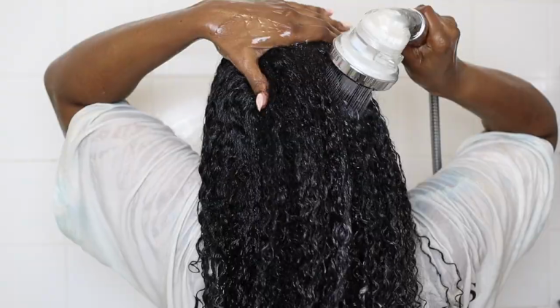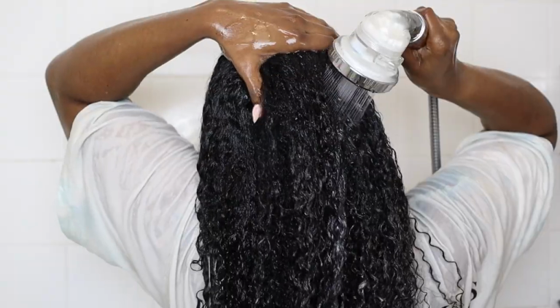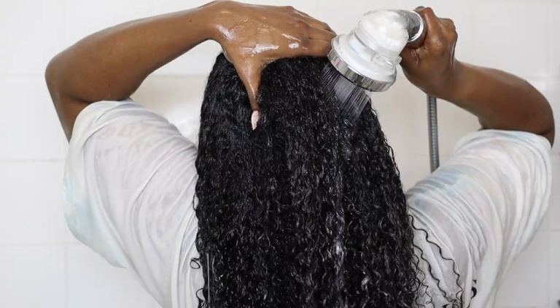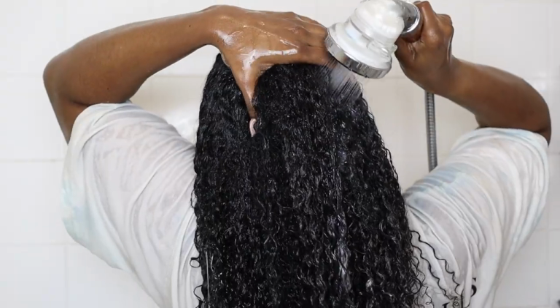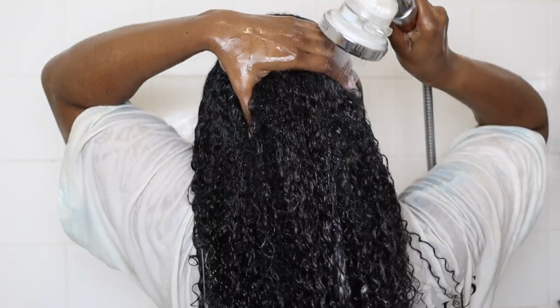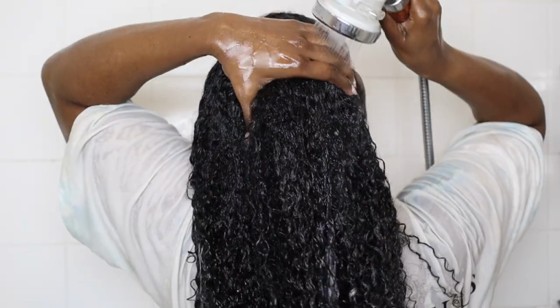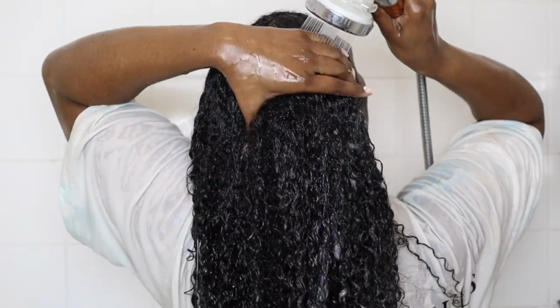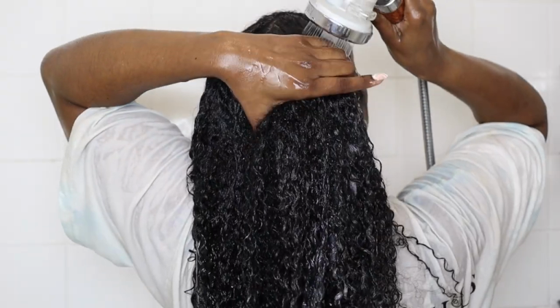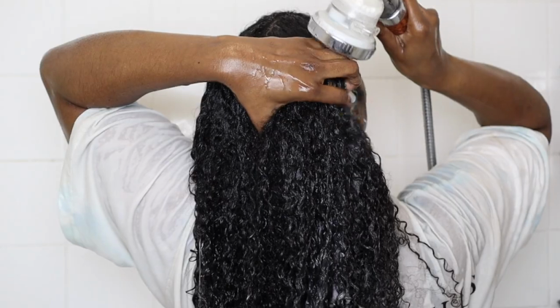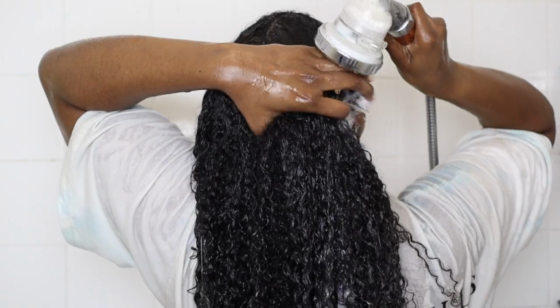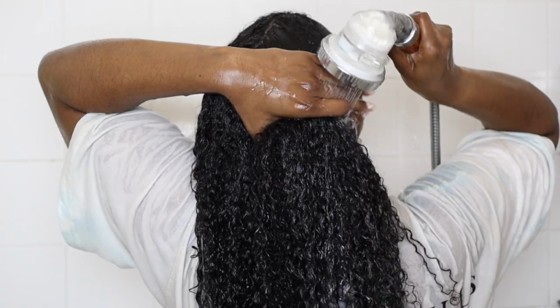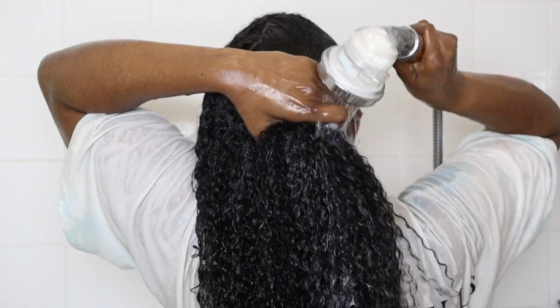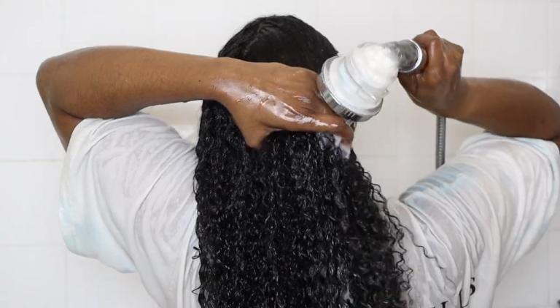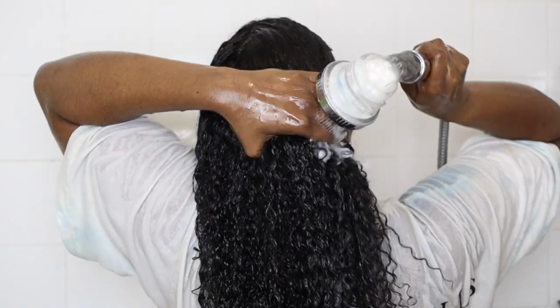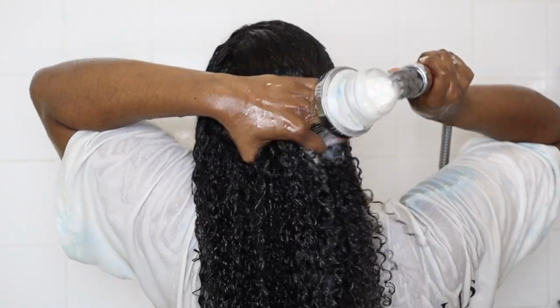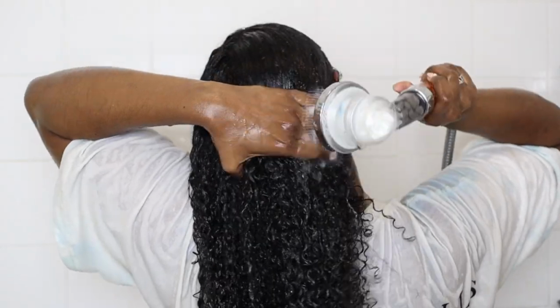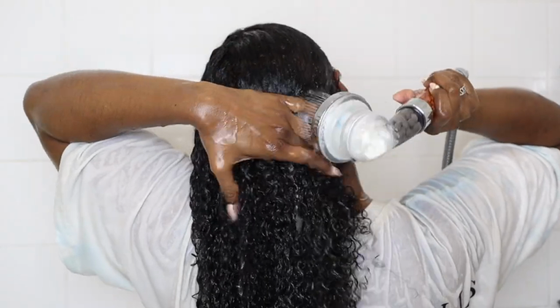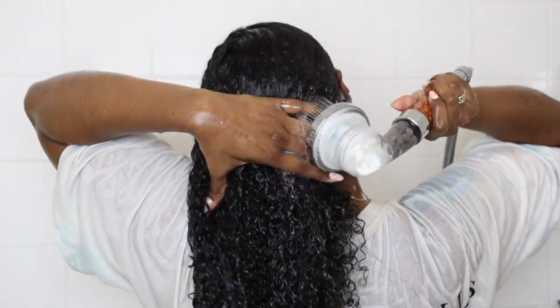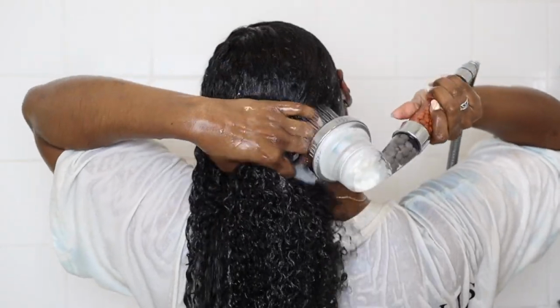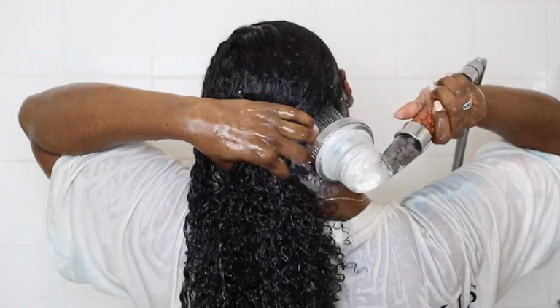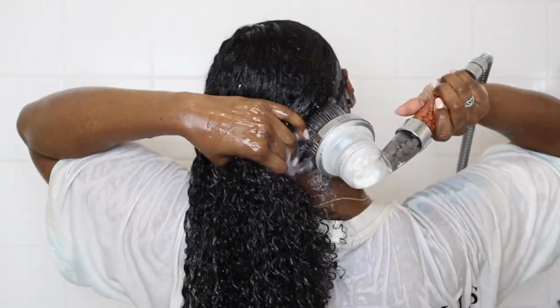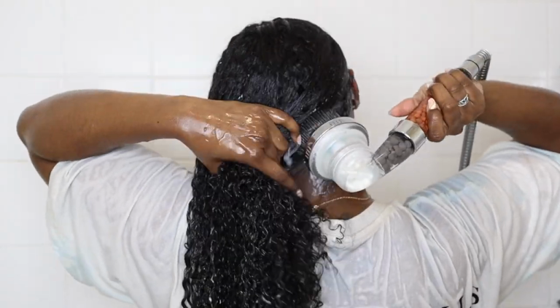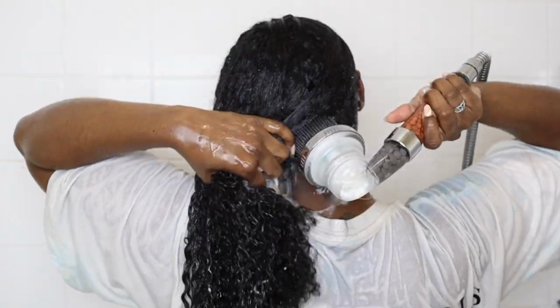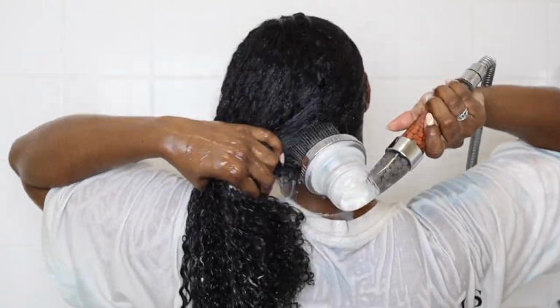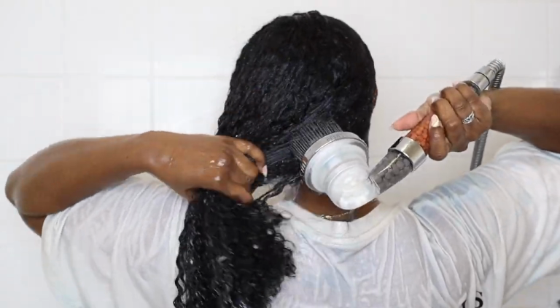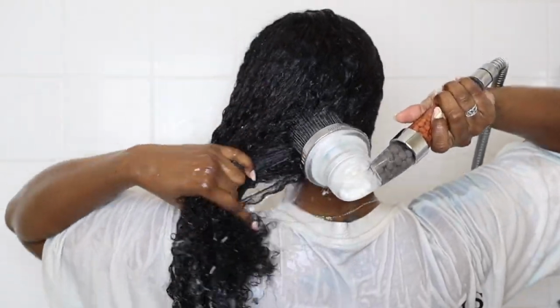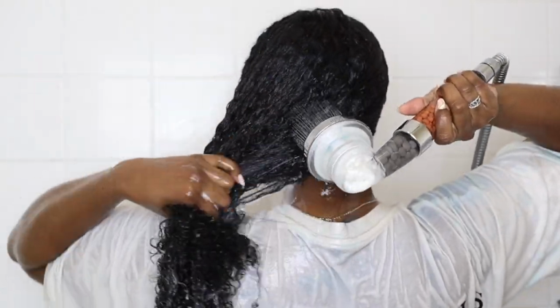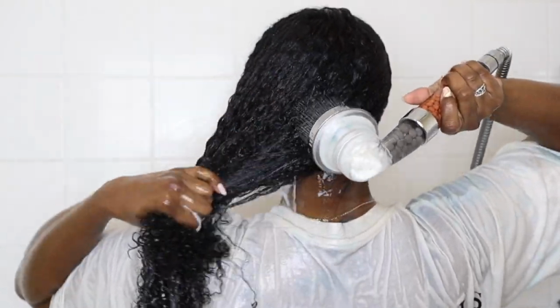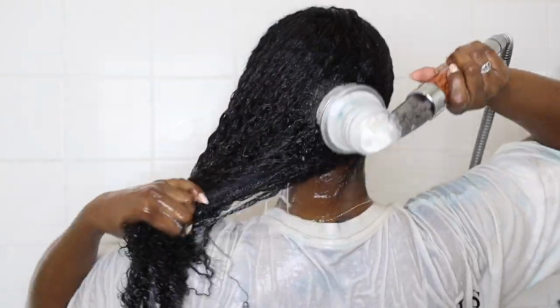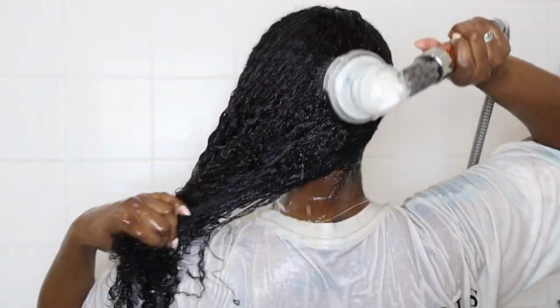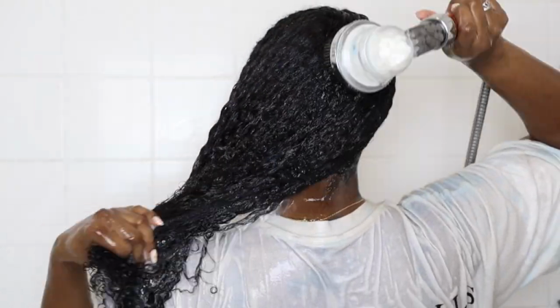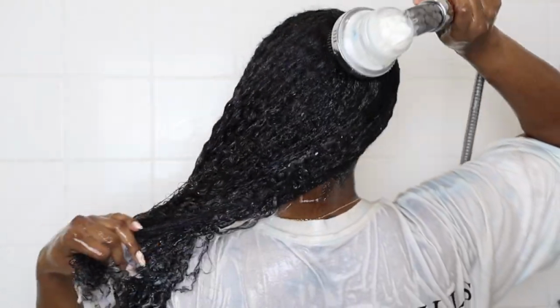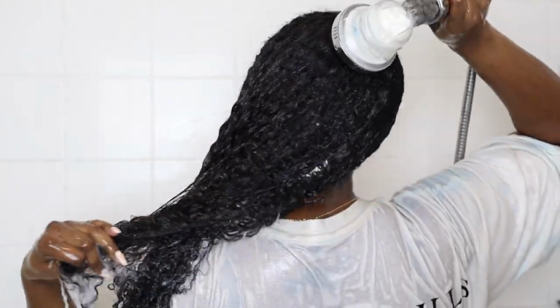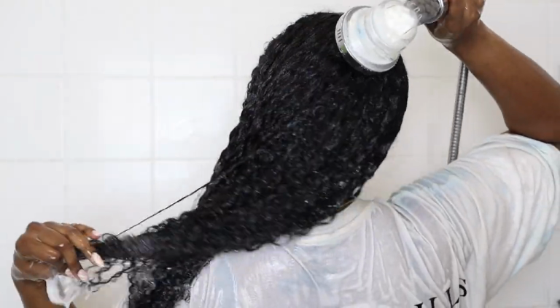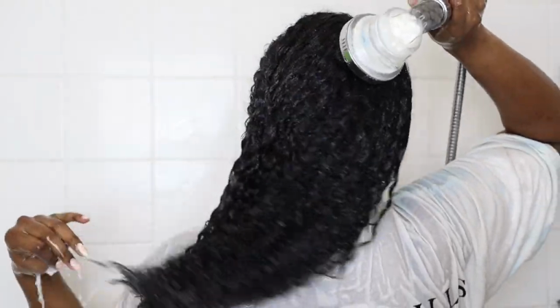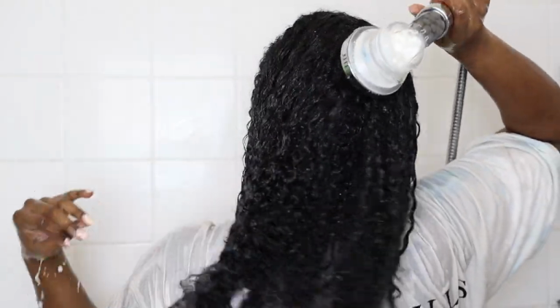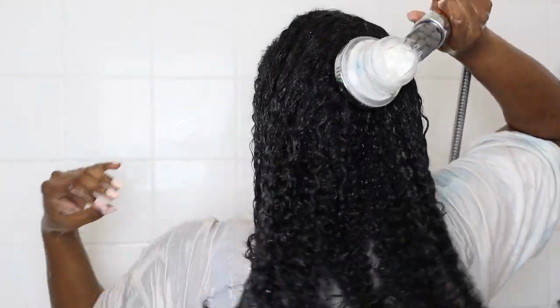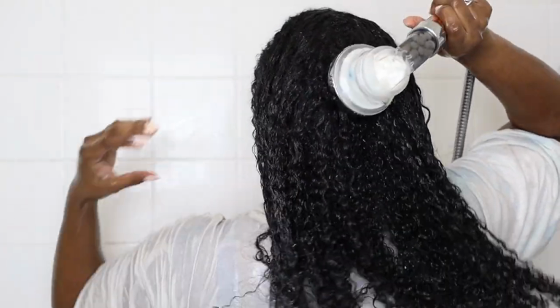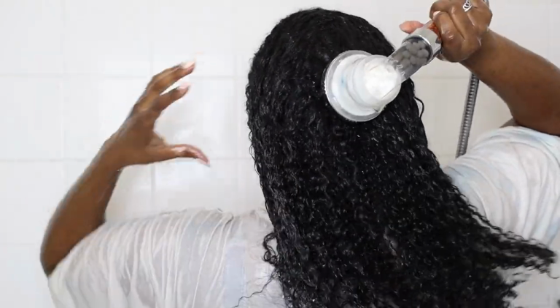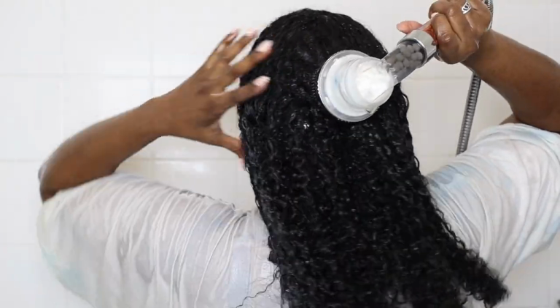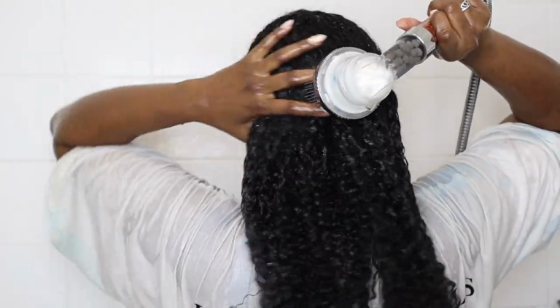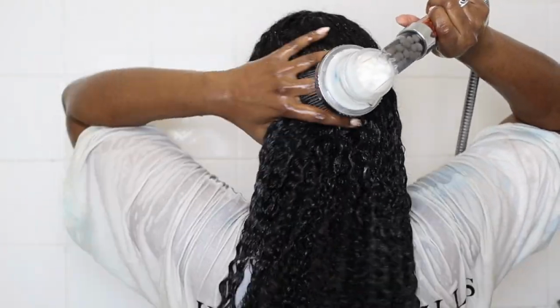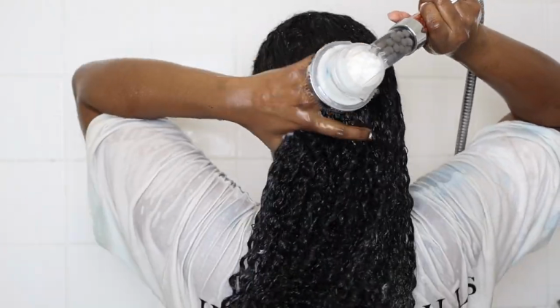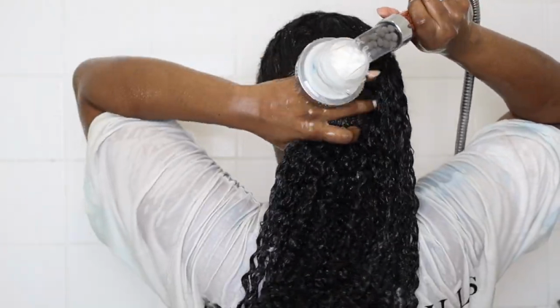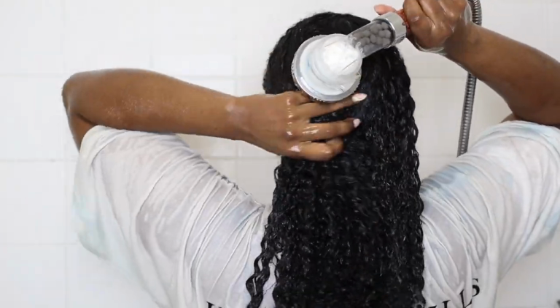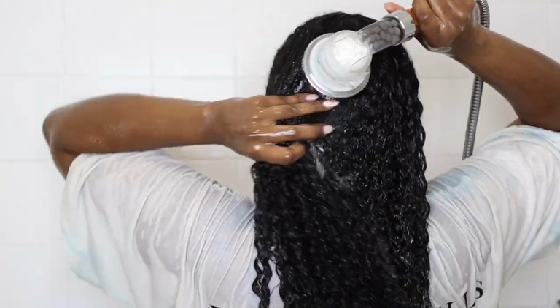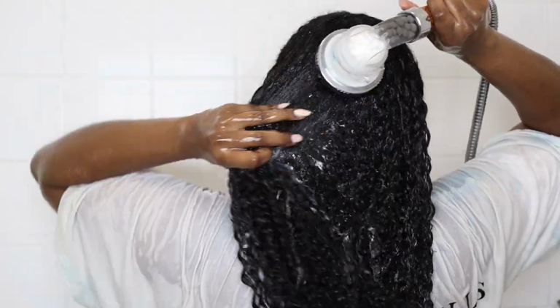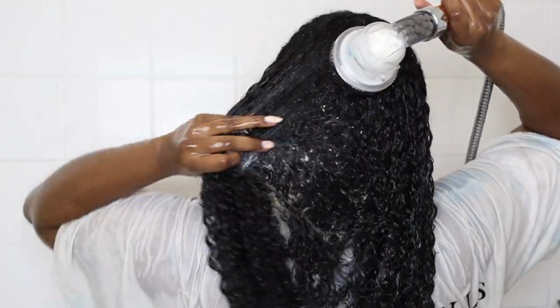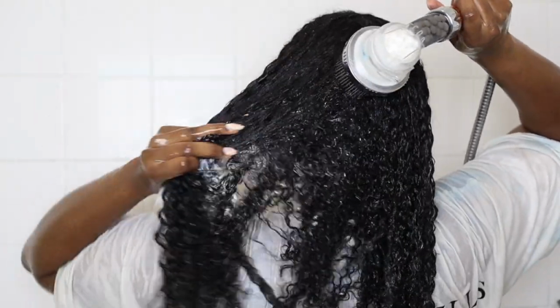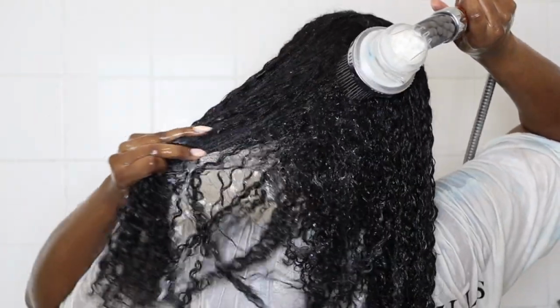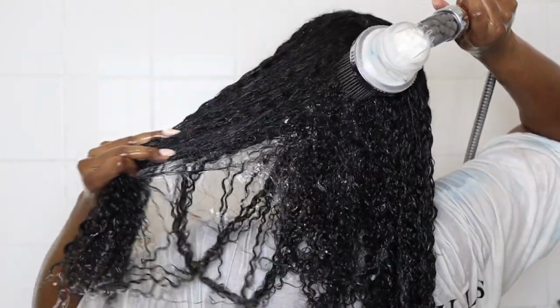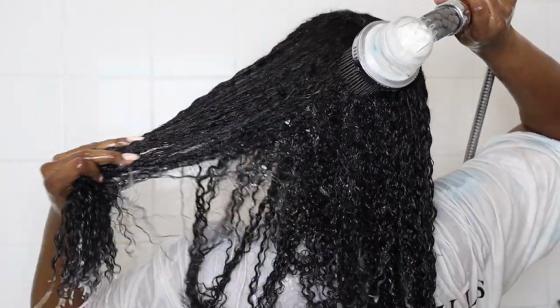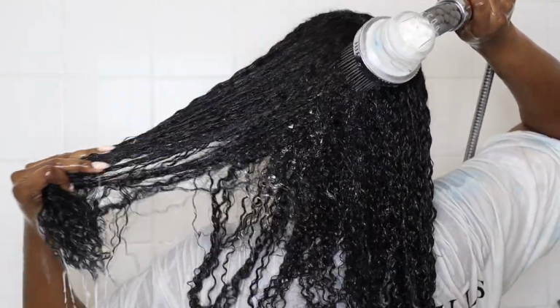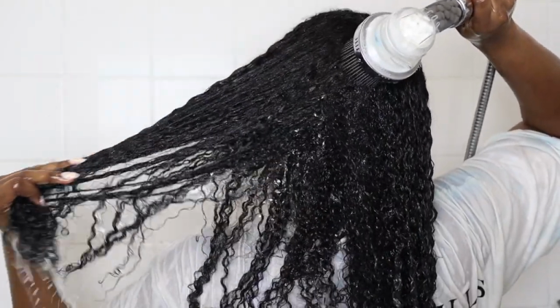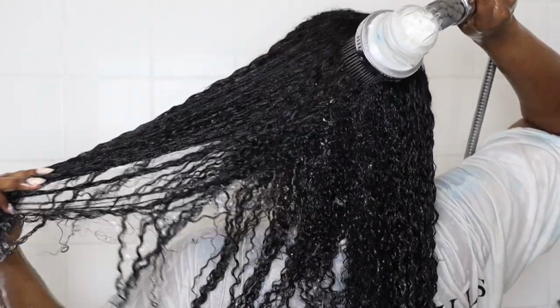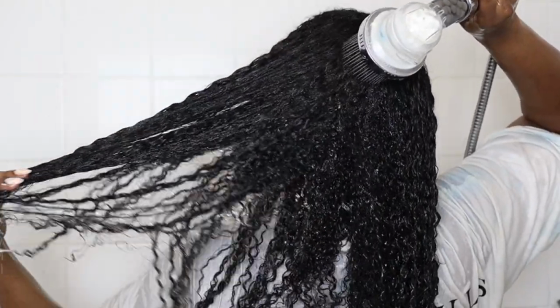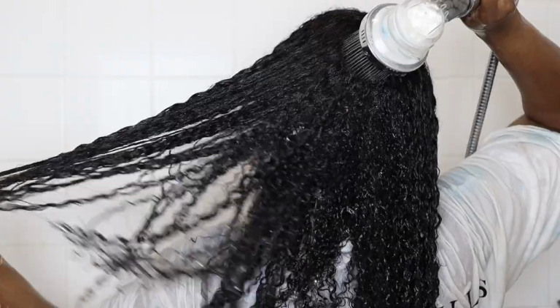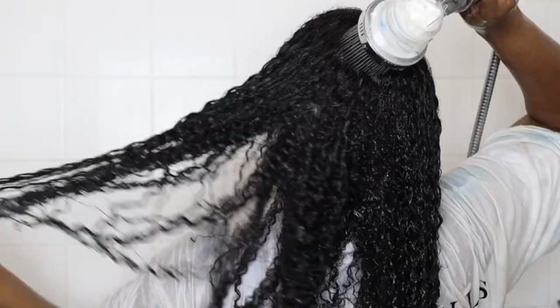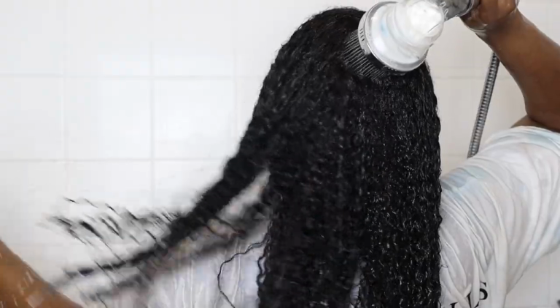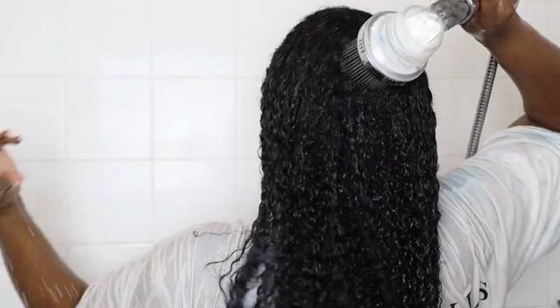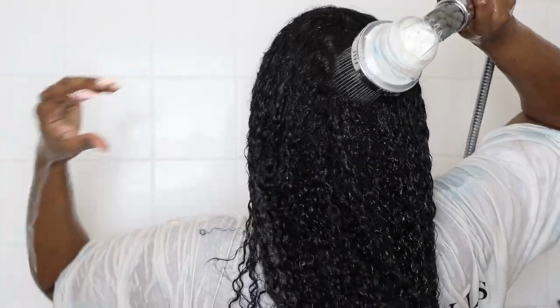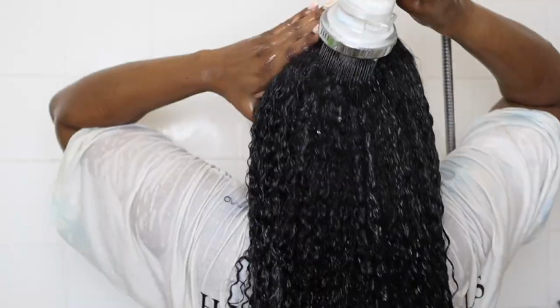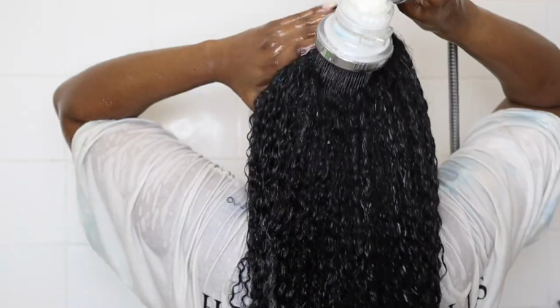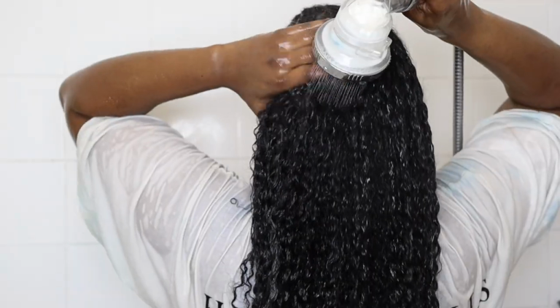I'm just raking that shampoo through my hair — I don't really like to use a brush with shampoo. Once I'm done I rinse it out and my hair is looking clean and shiny at this point, and I love it.